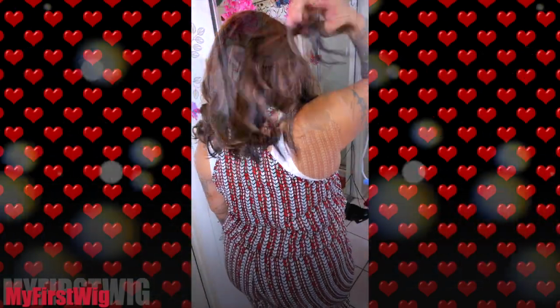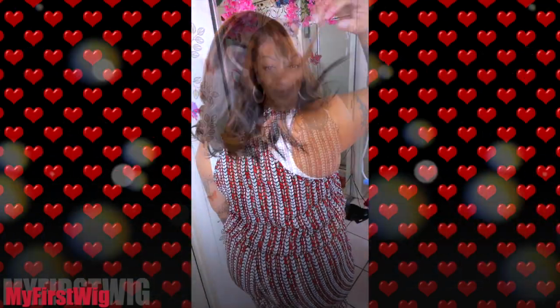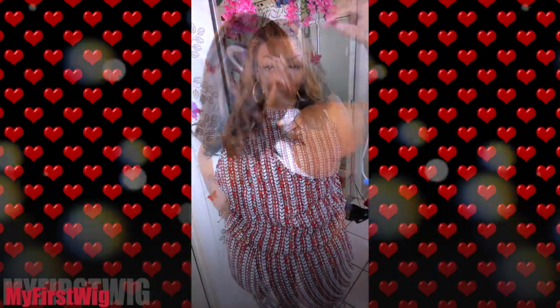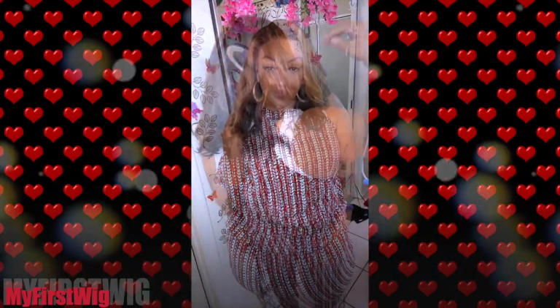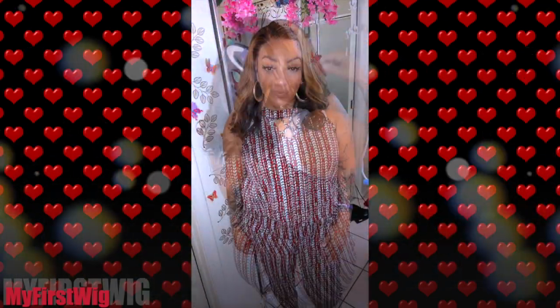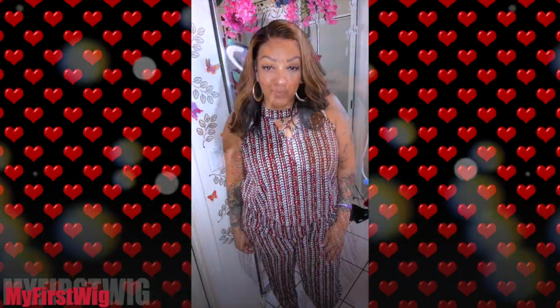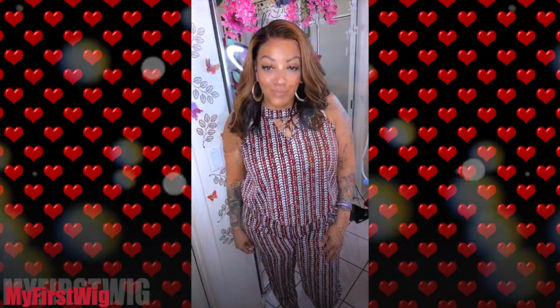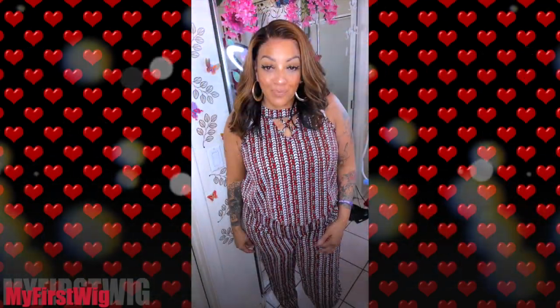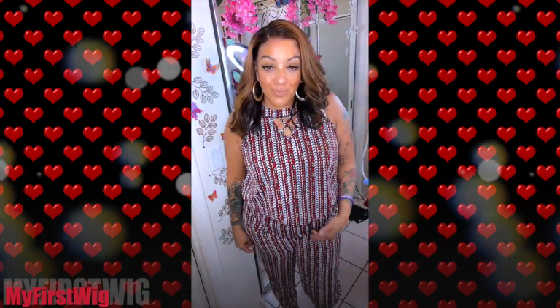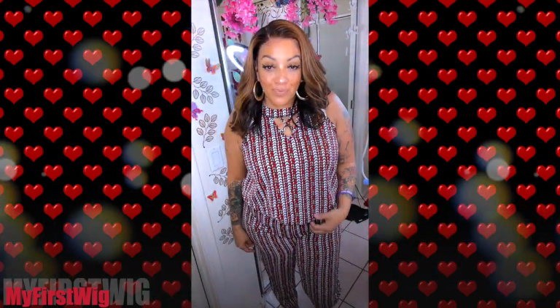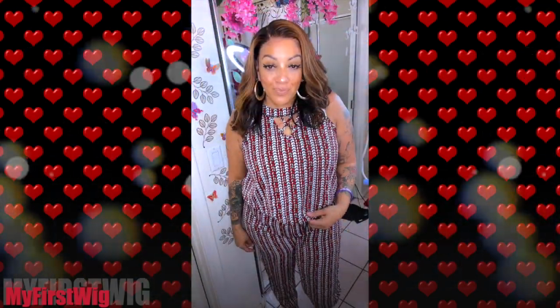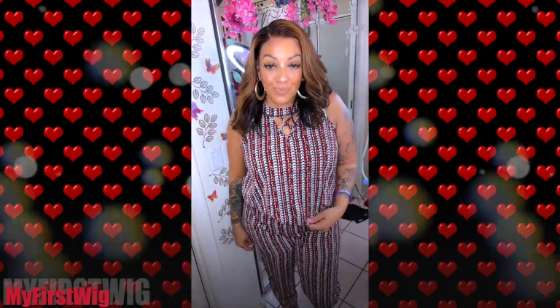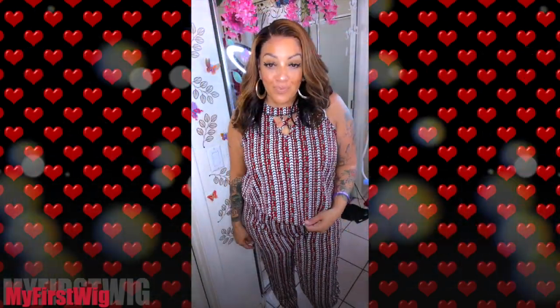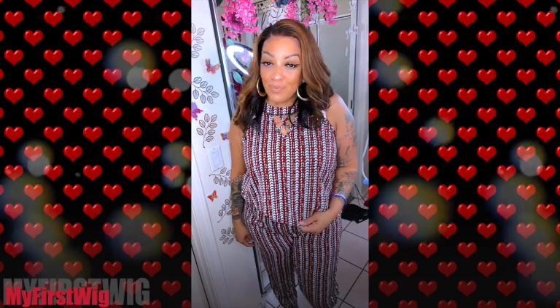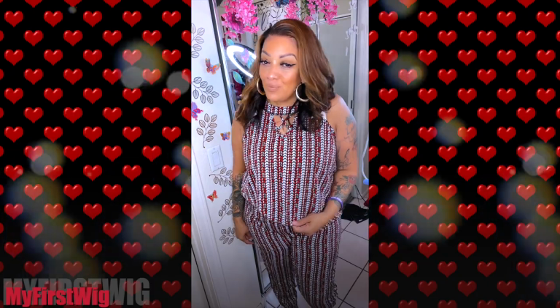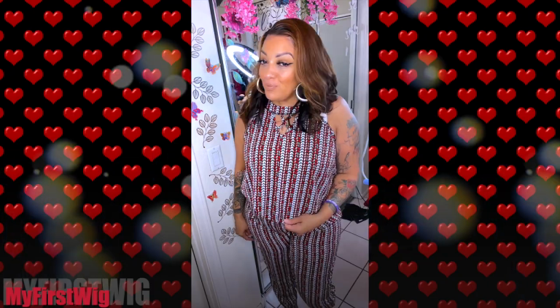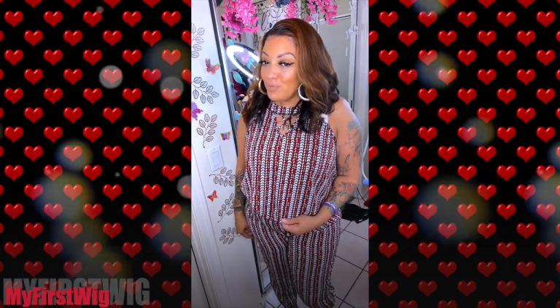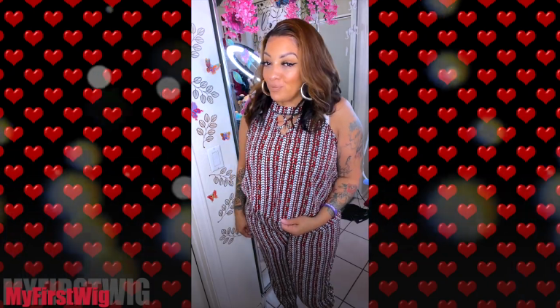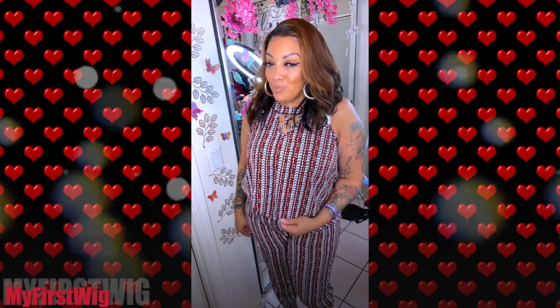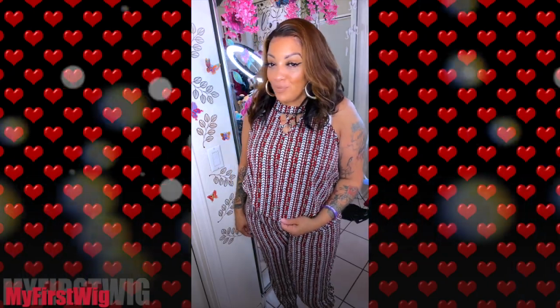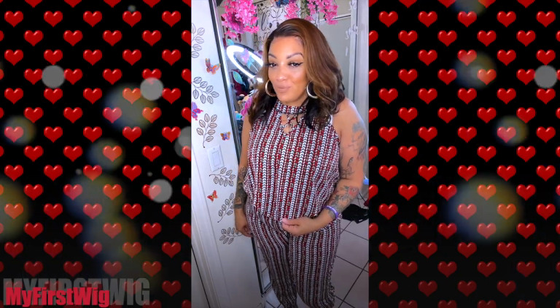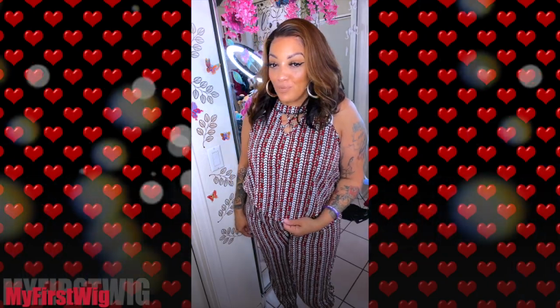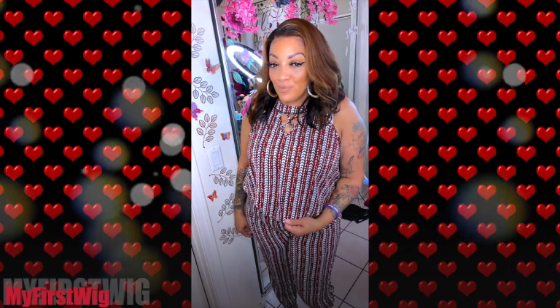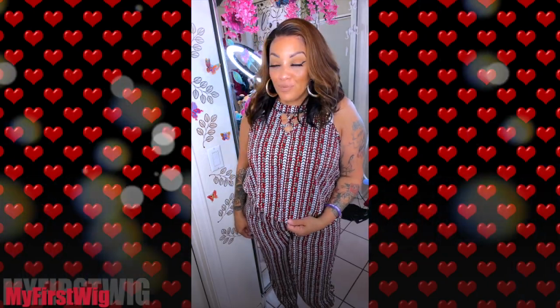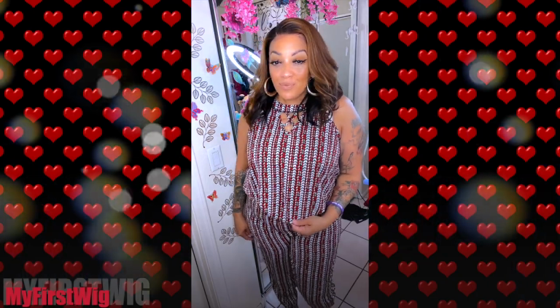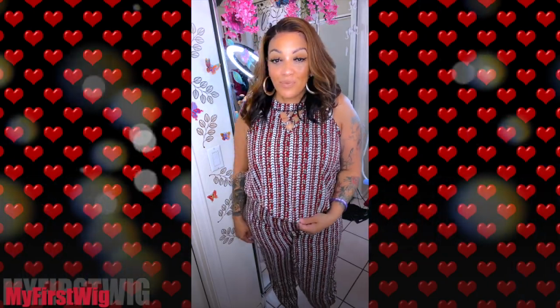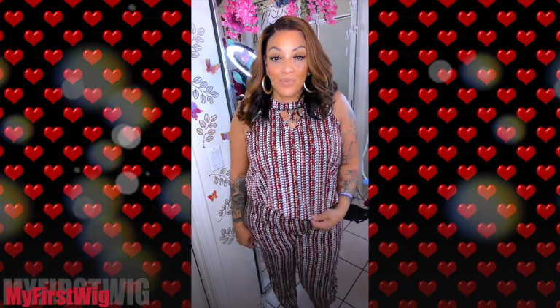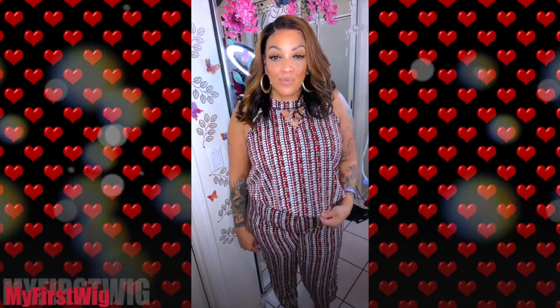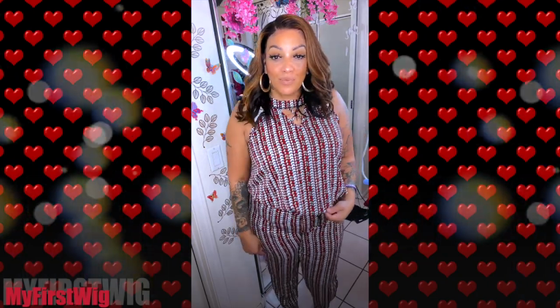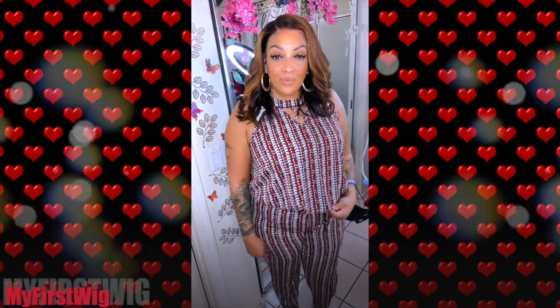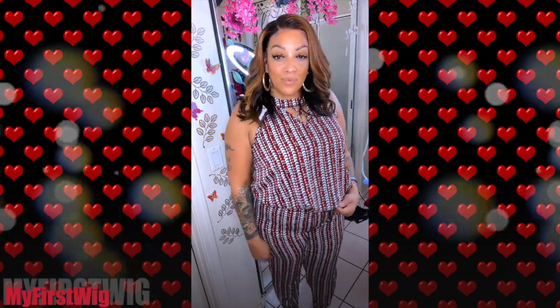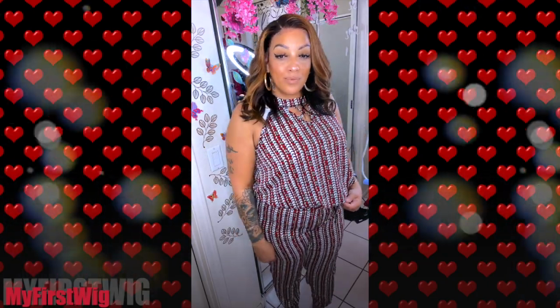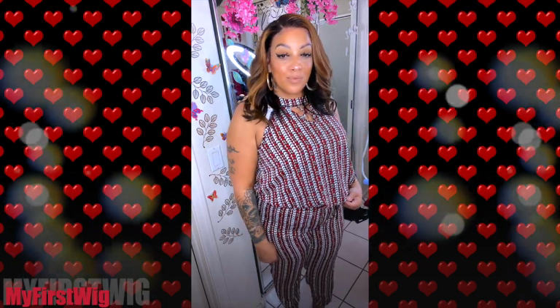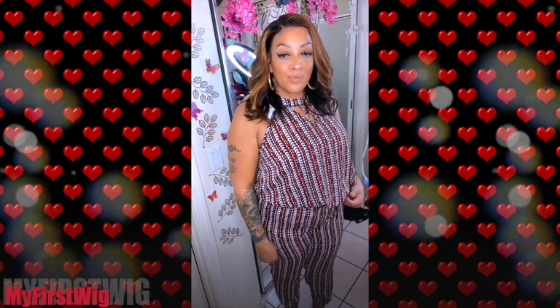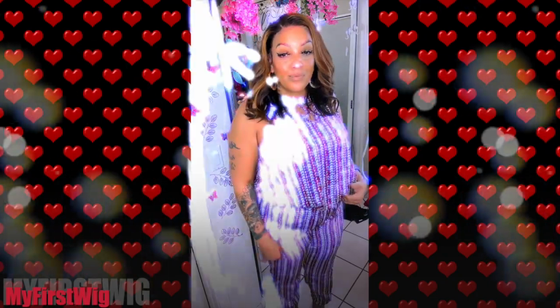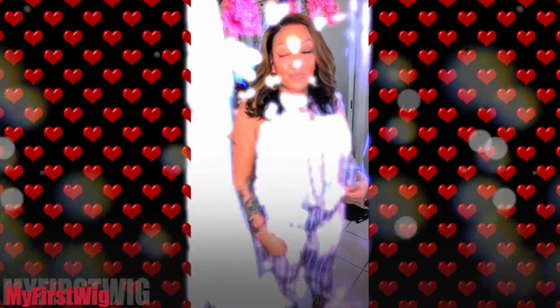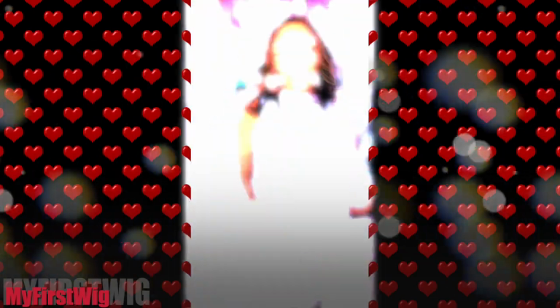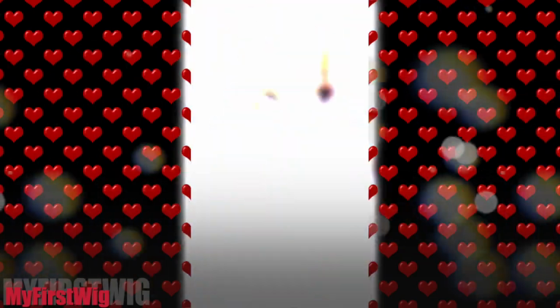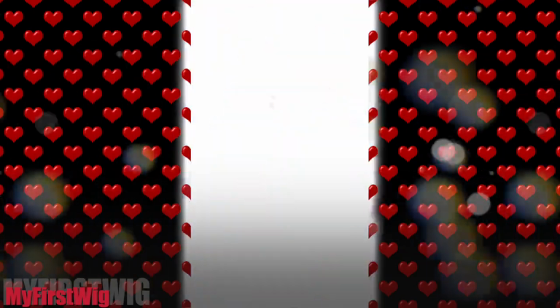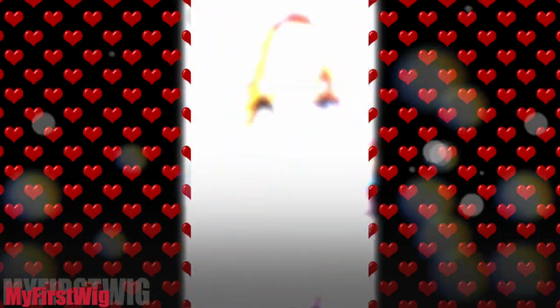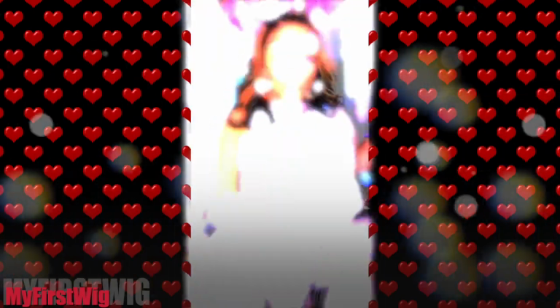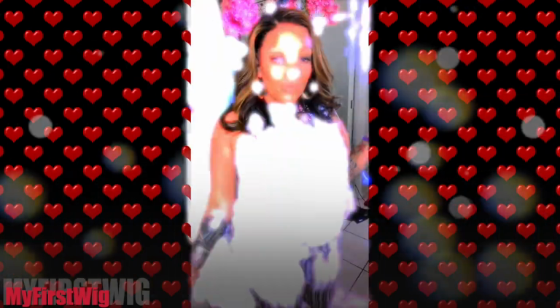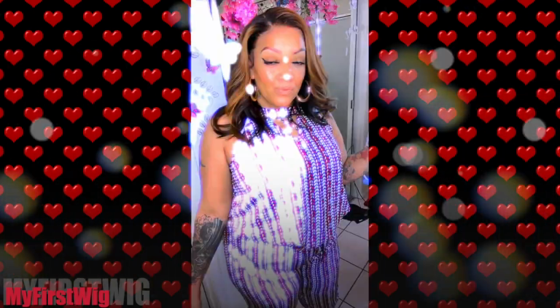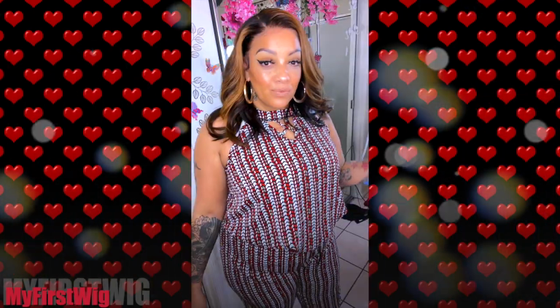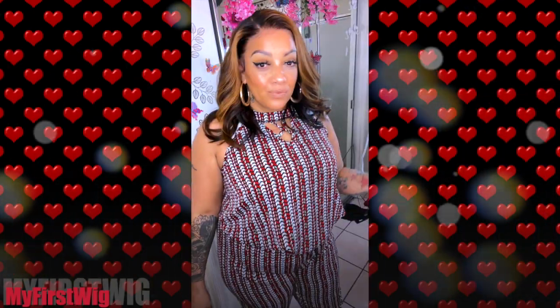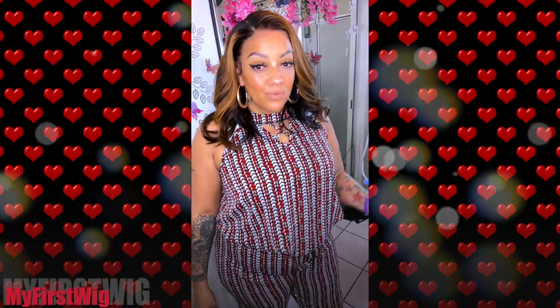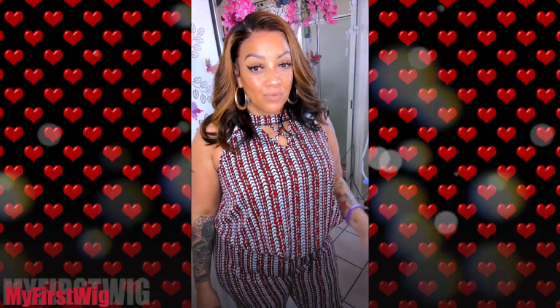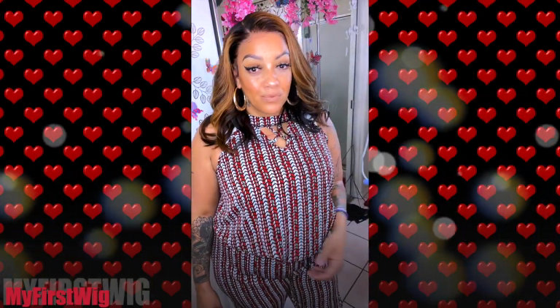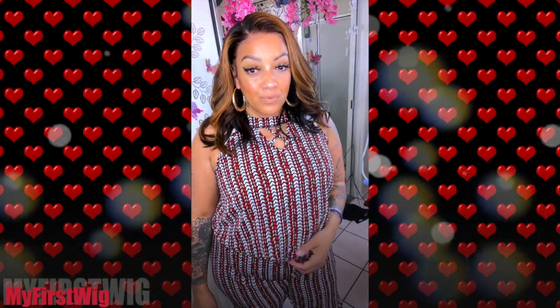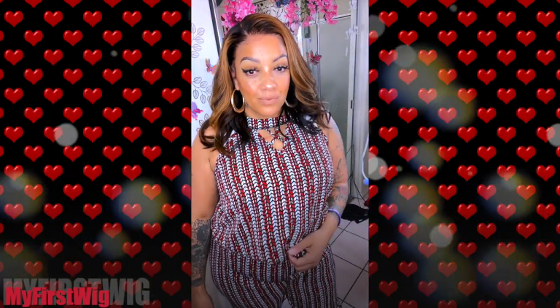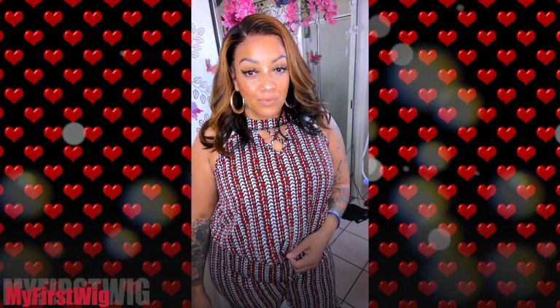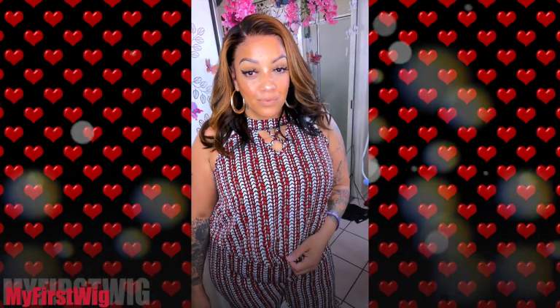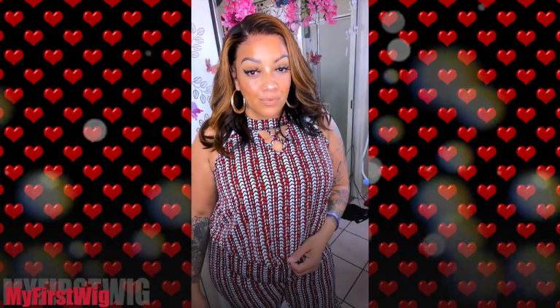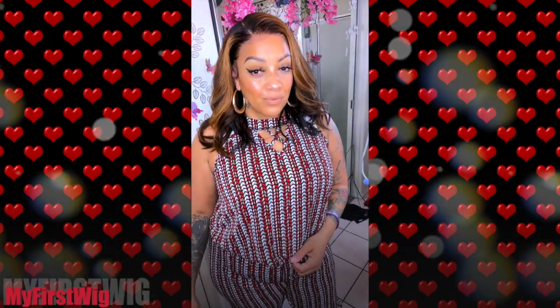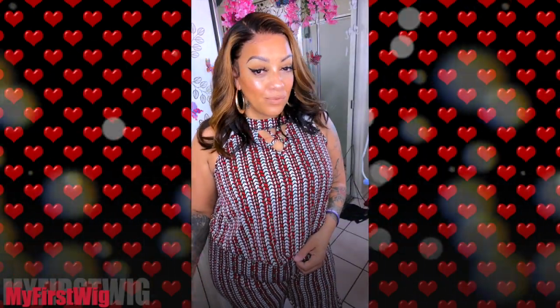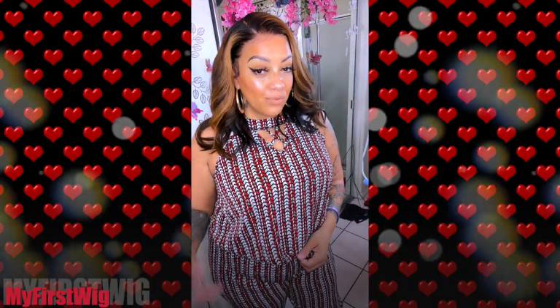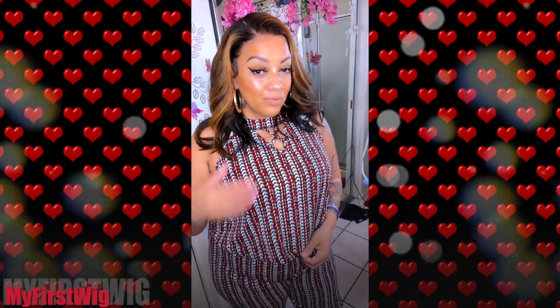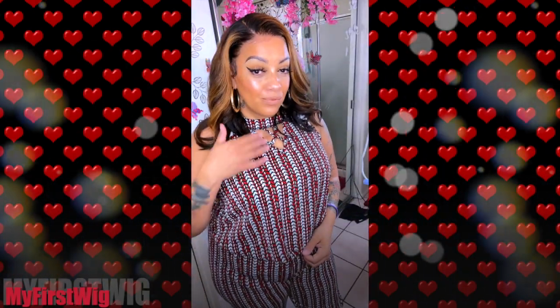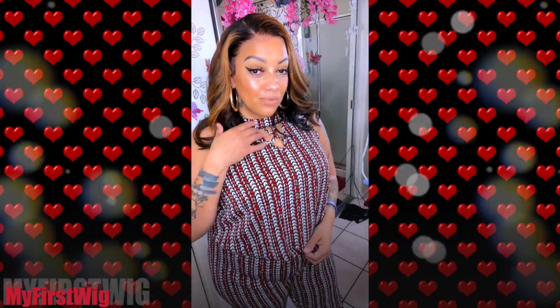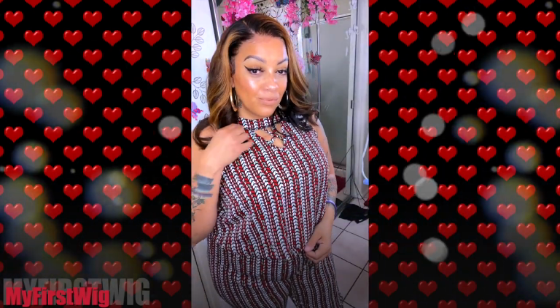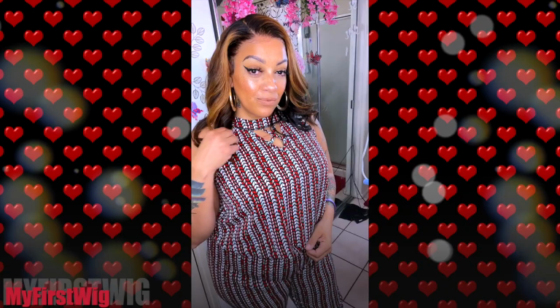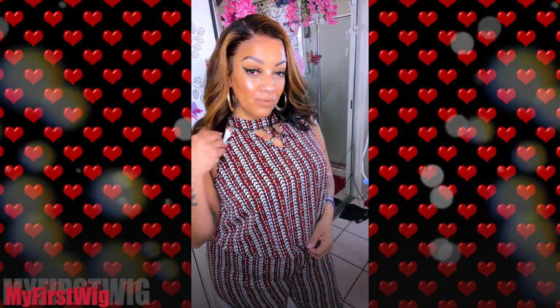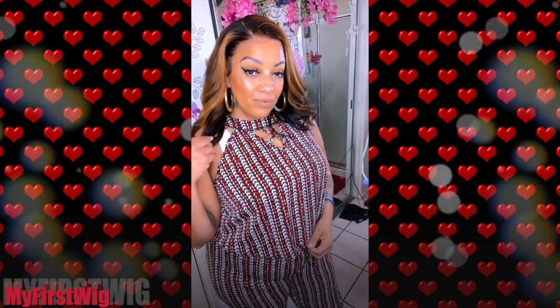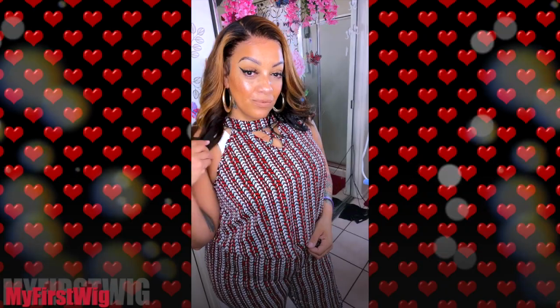As always, stay diva and divalicious. Make sure you rate, comment, subscribe — I will see y'all in the next one. Bye!